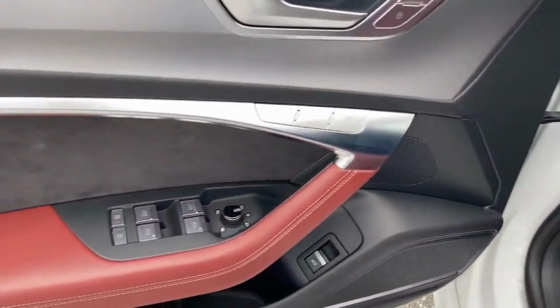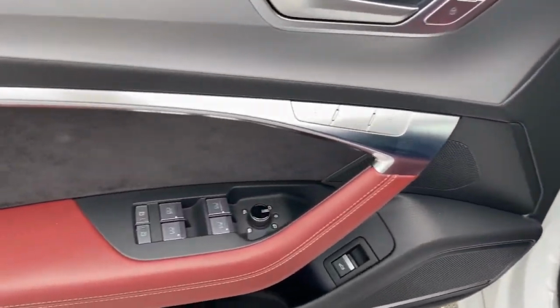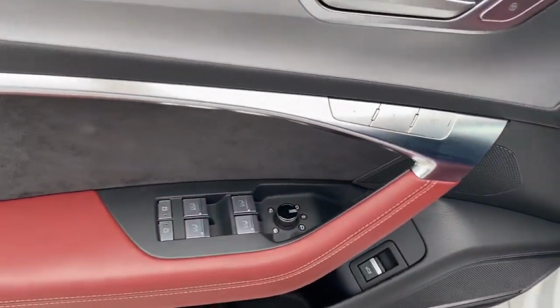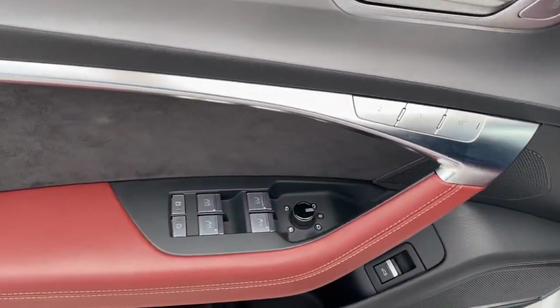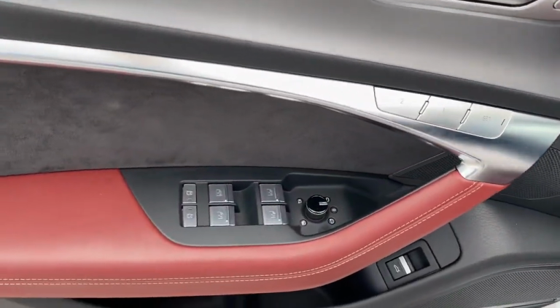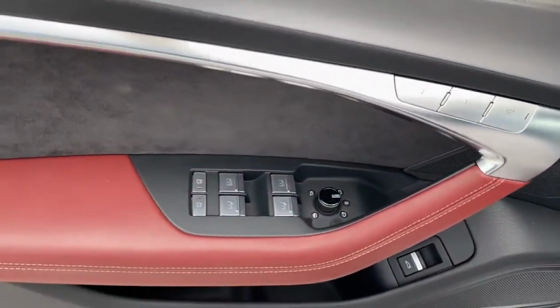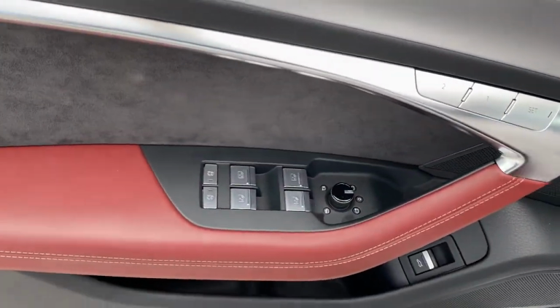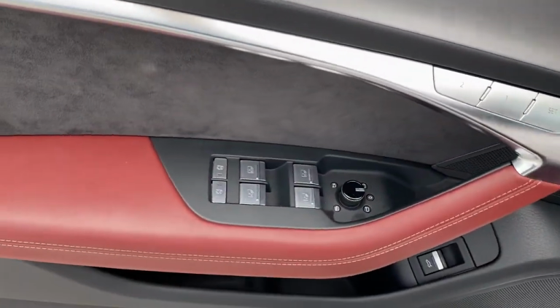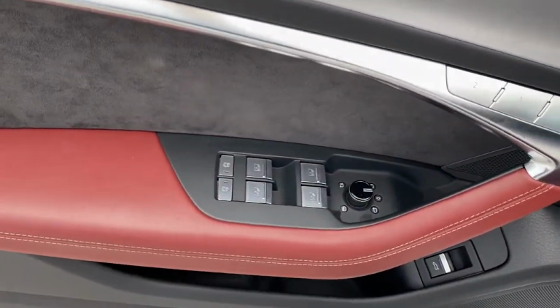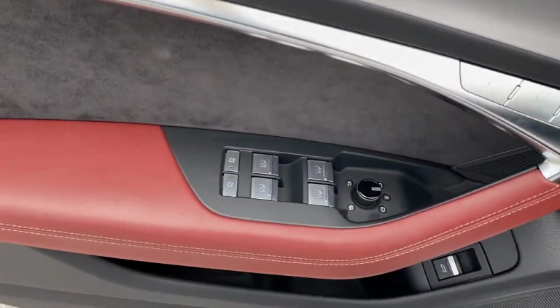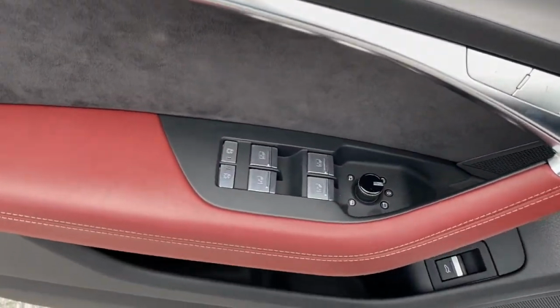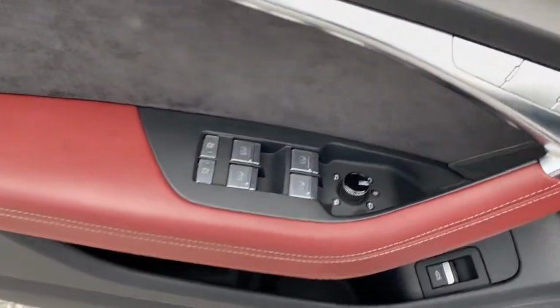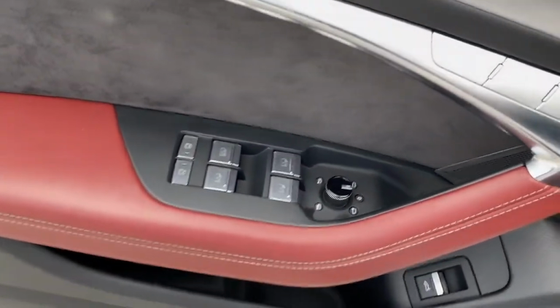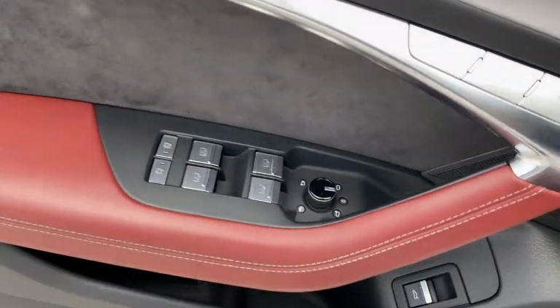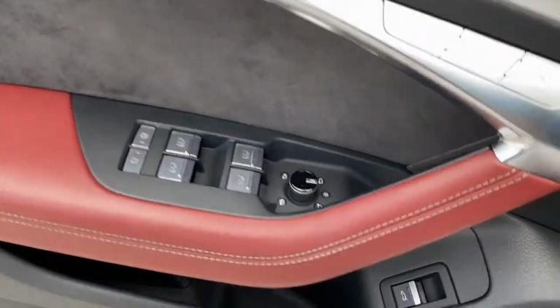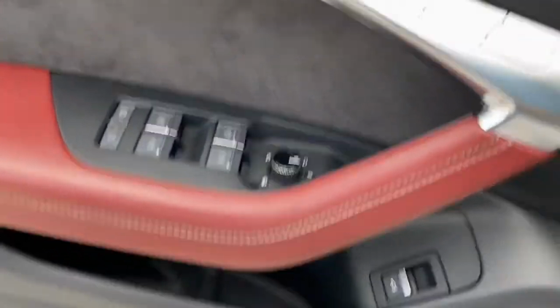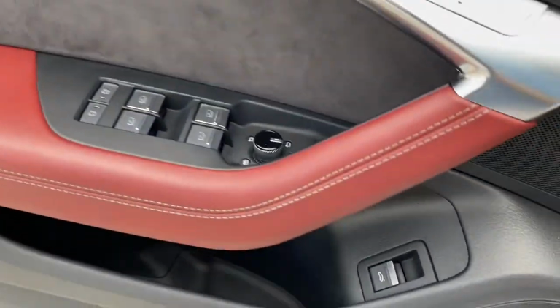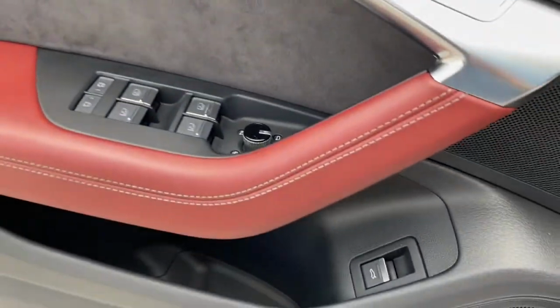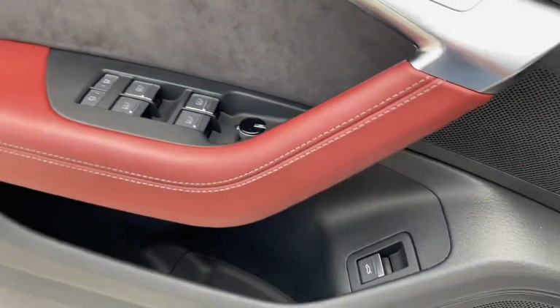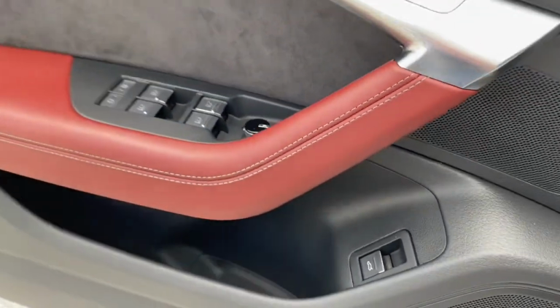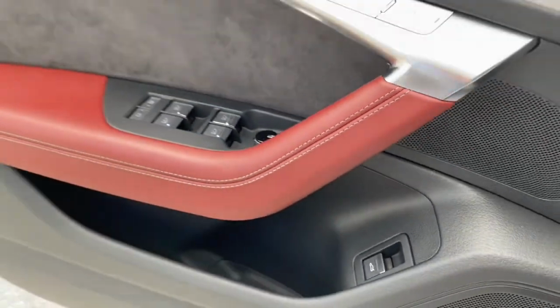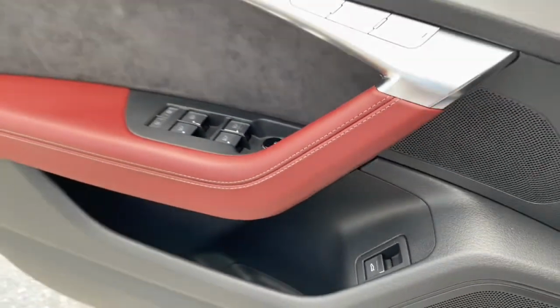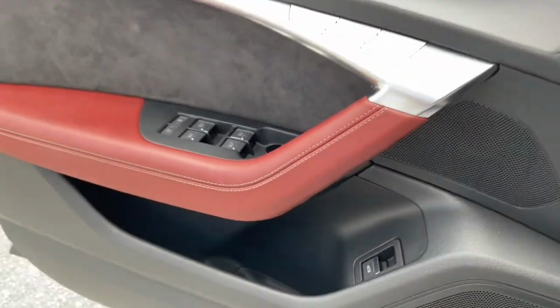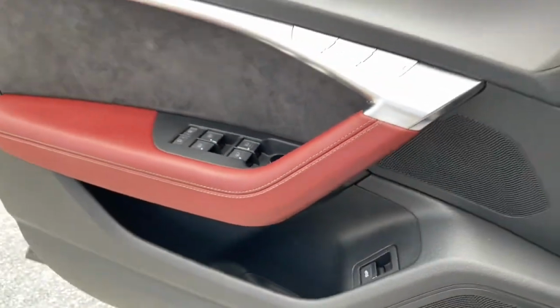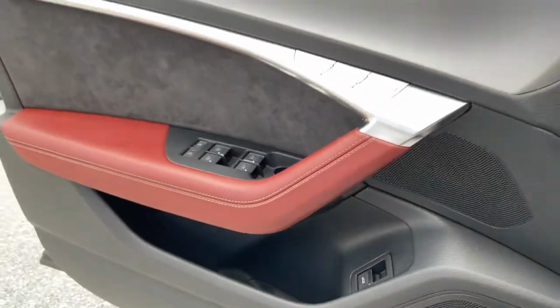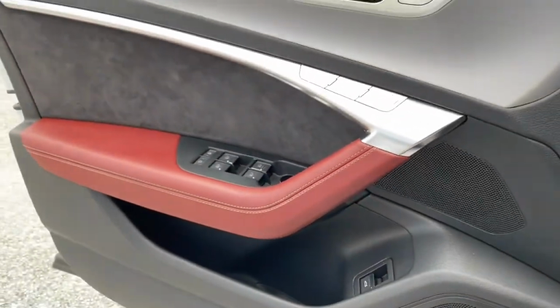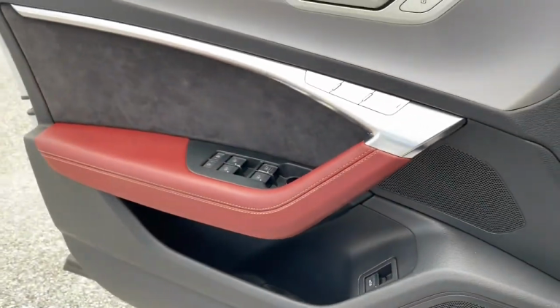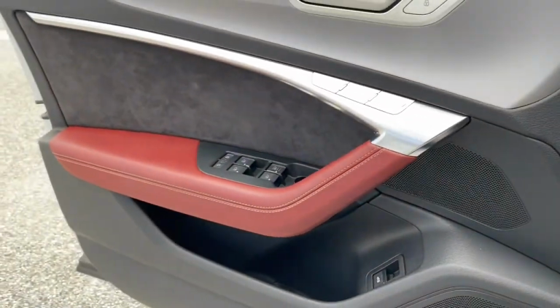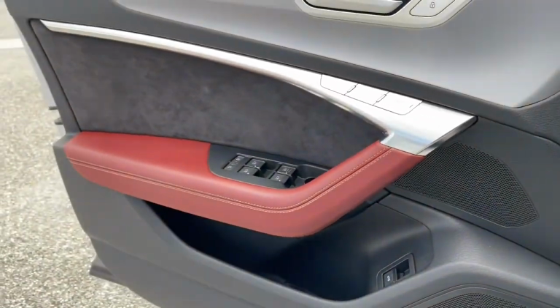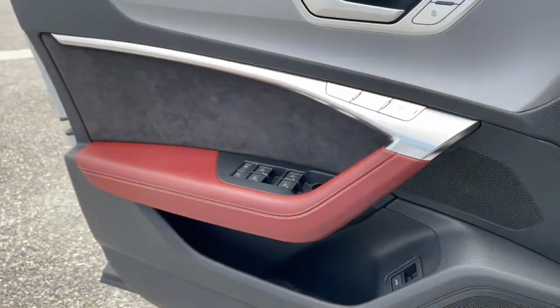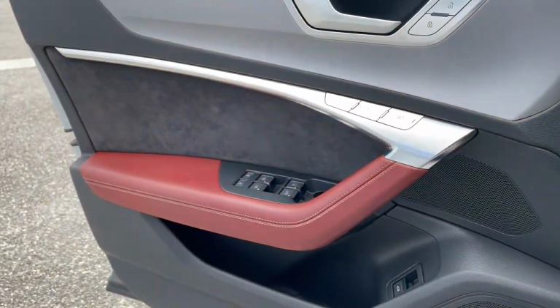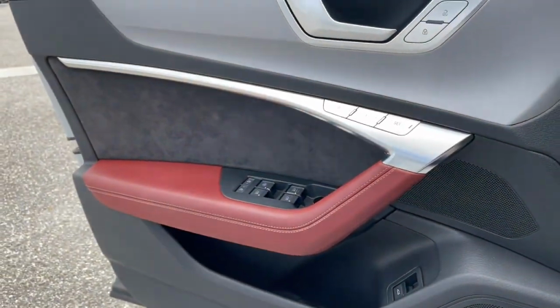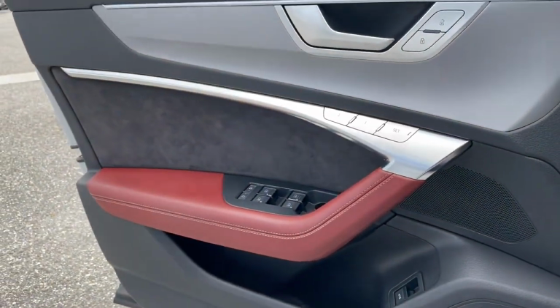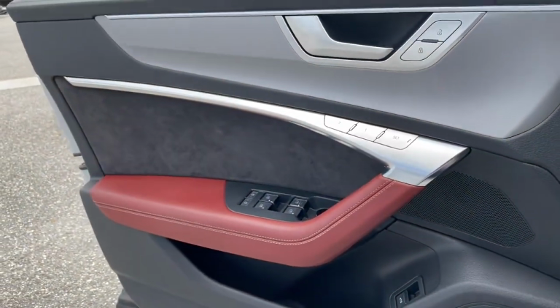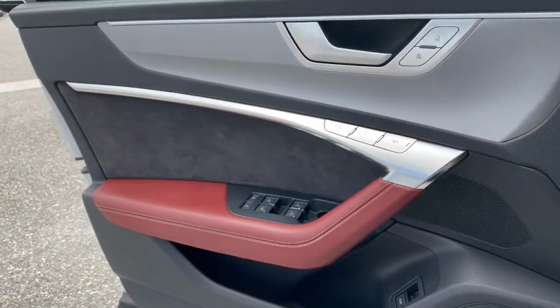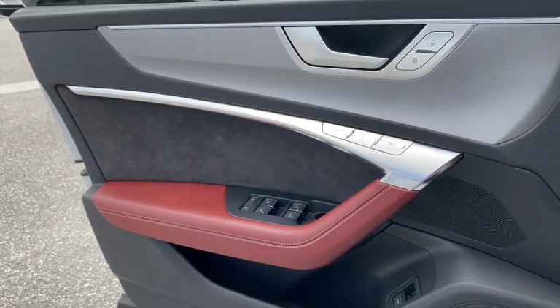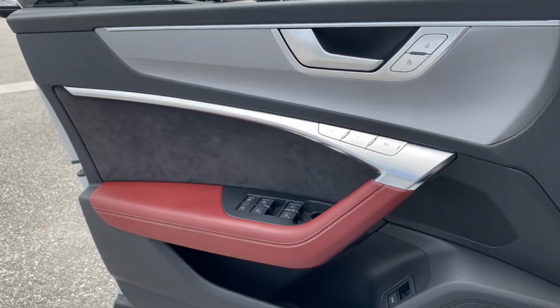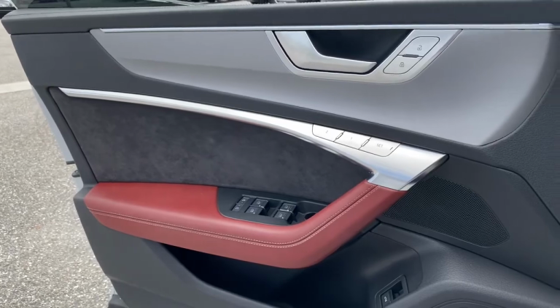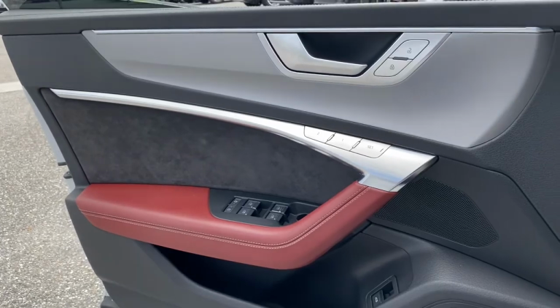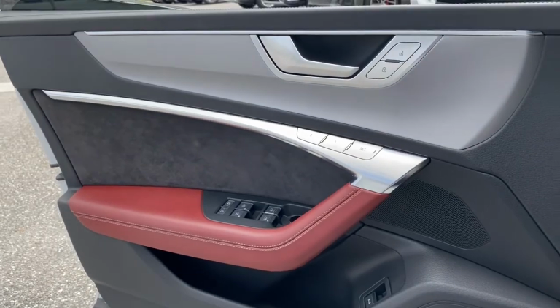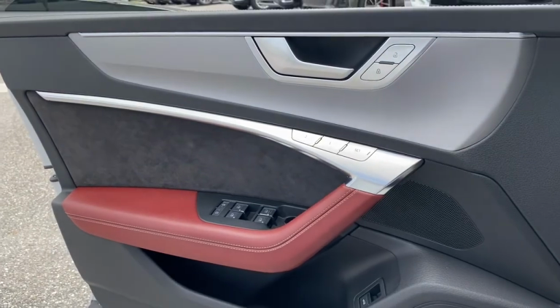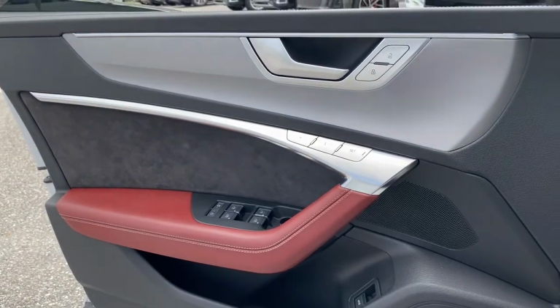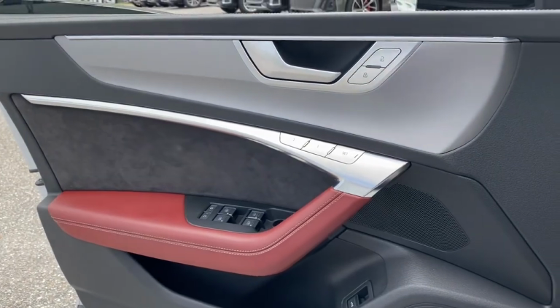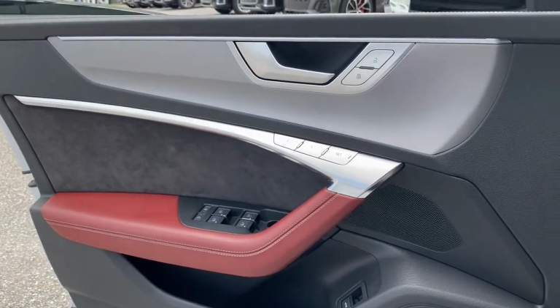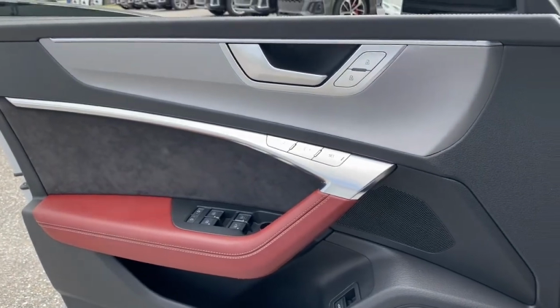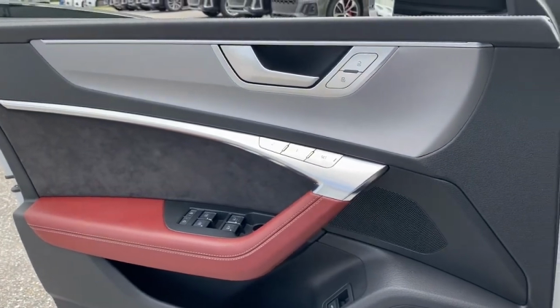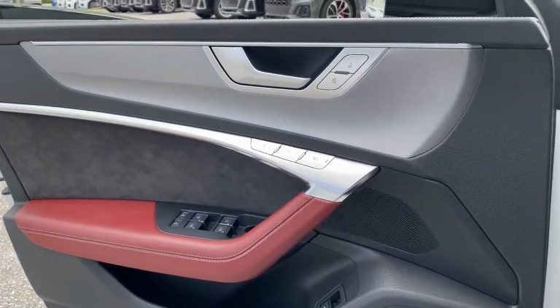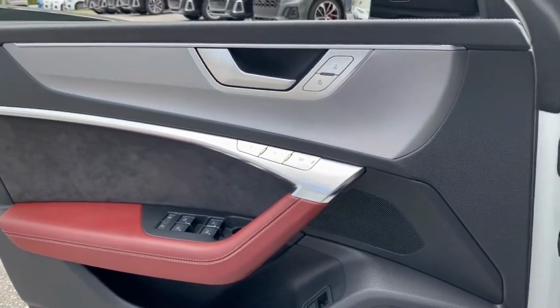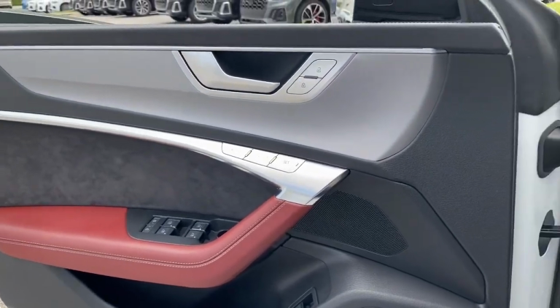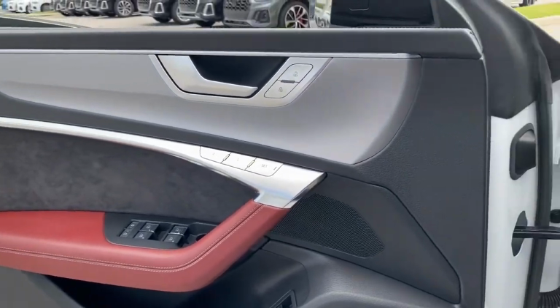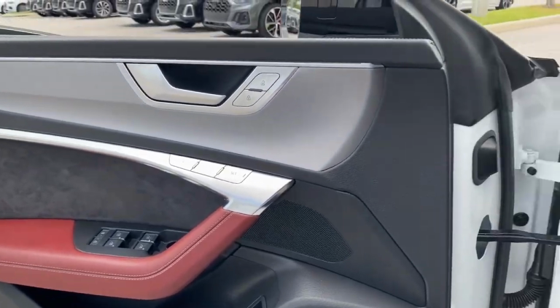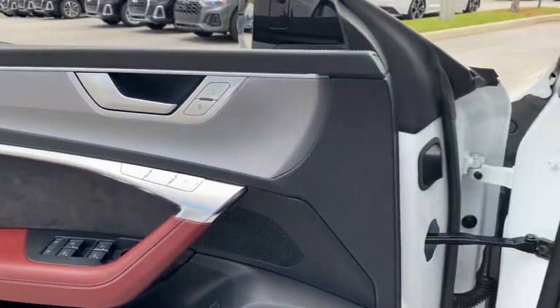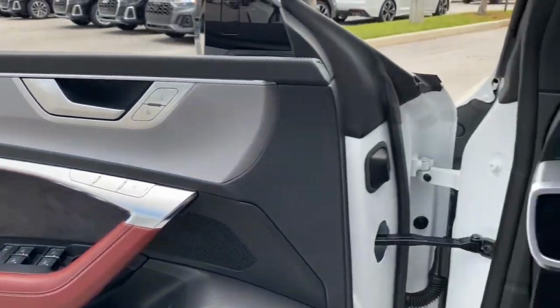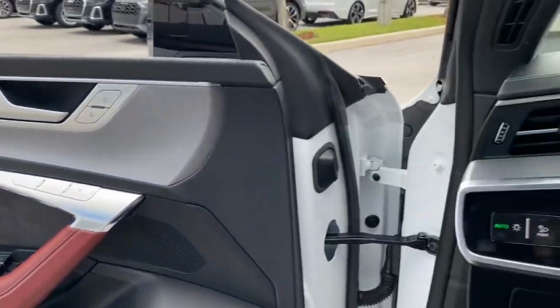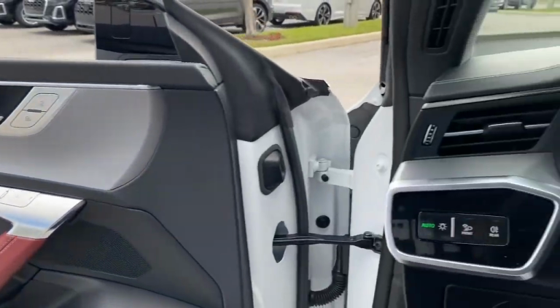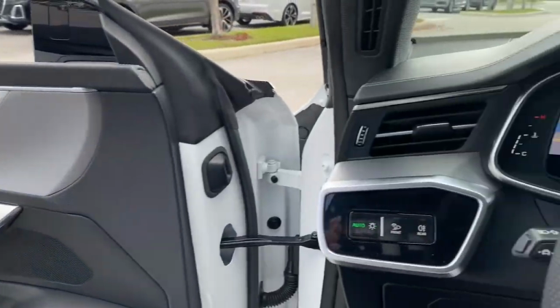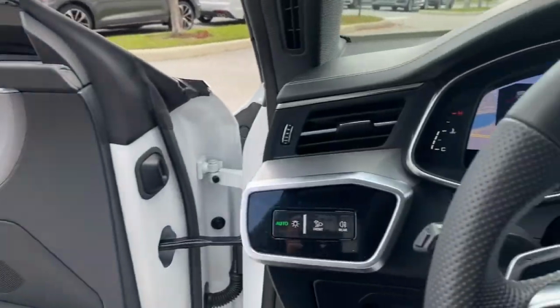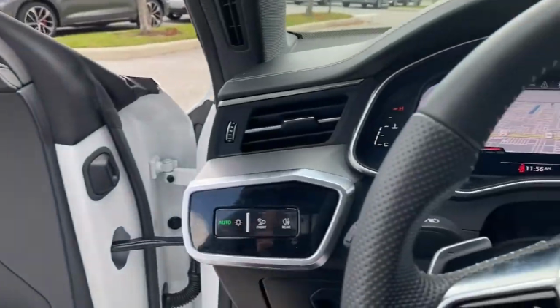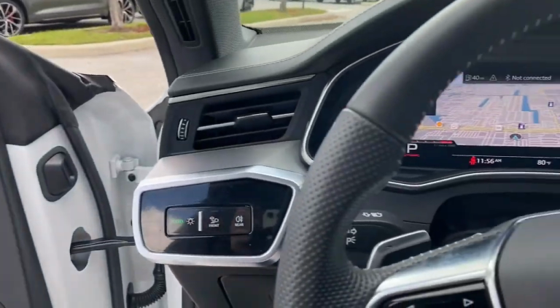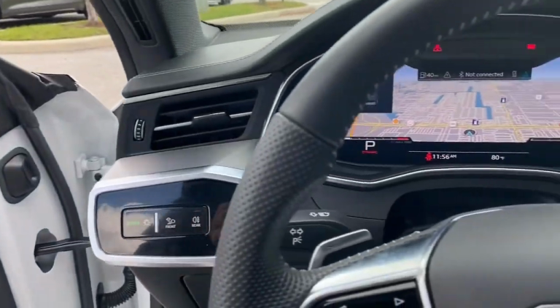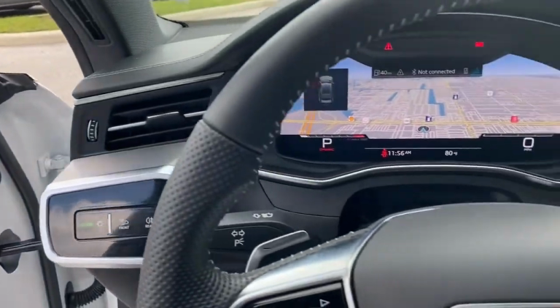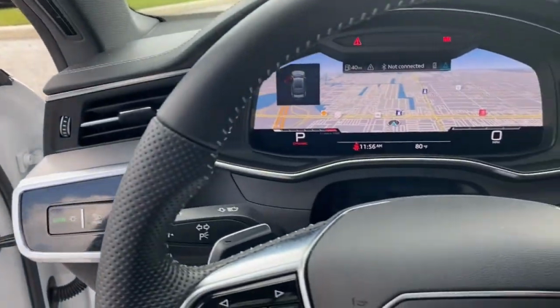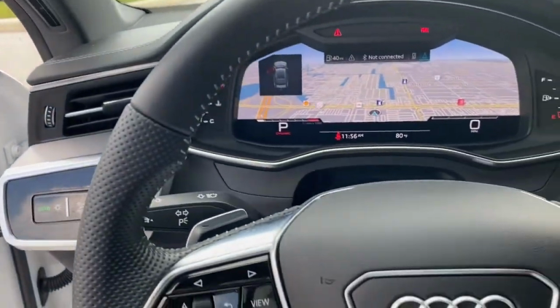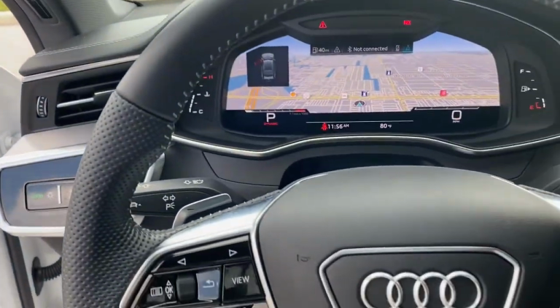Question: Is it an automobile or a work of art? Answer: Yes. Drive the S7.